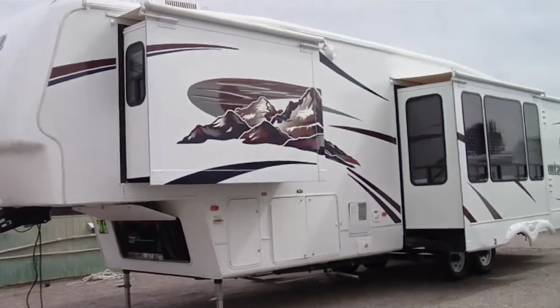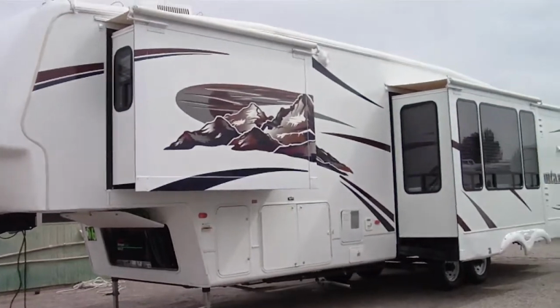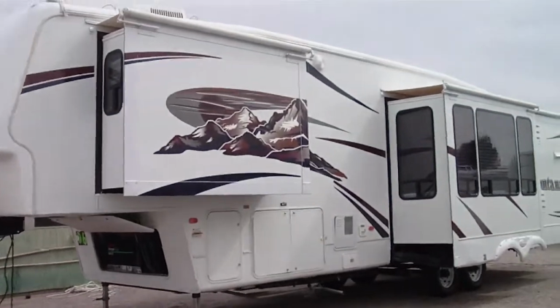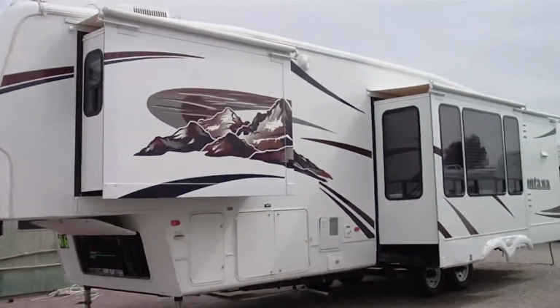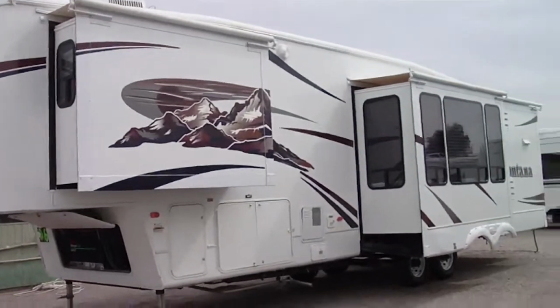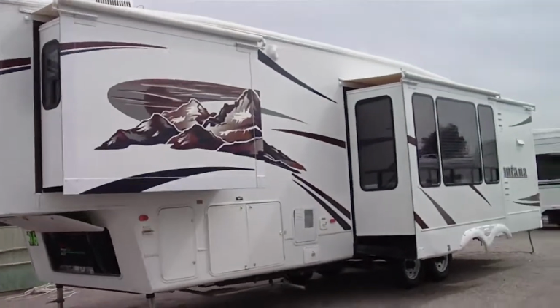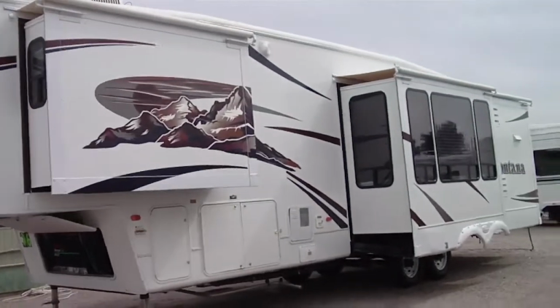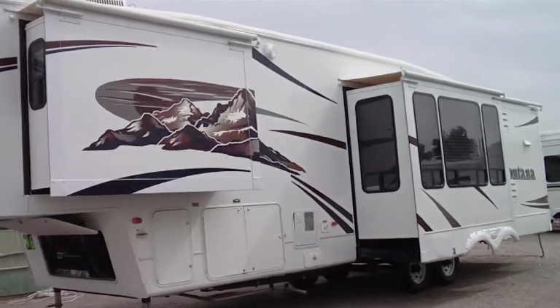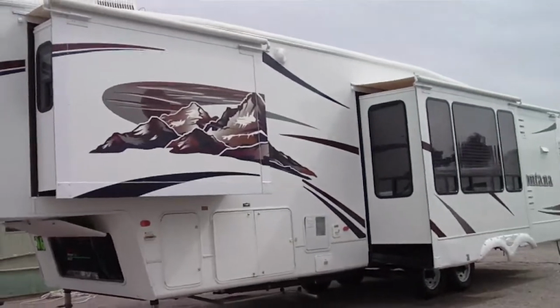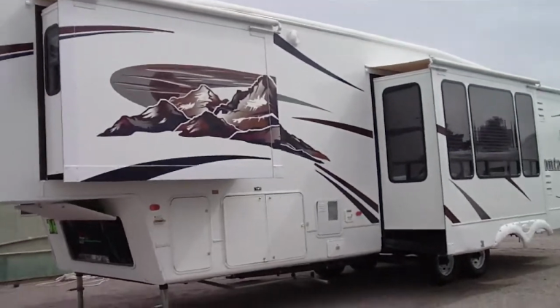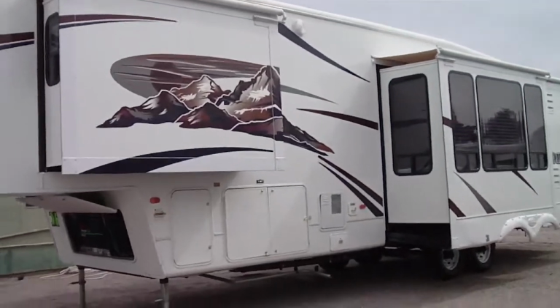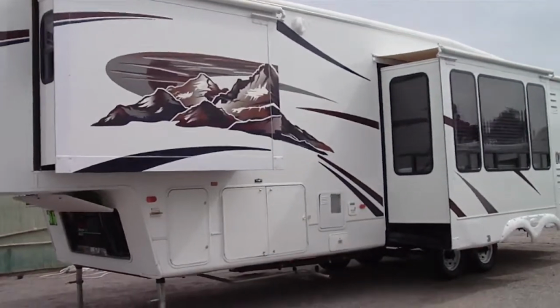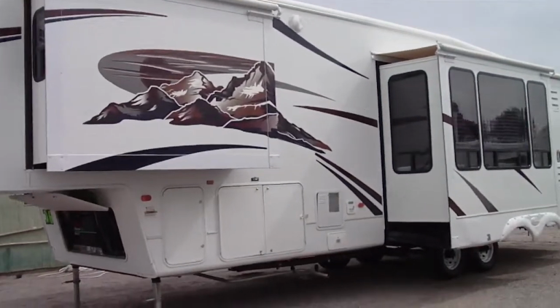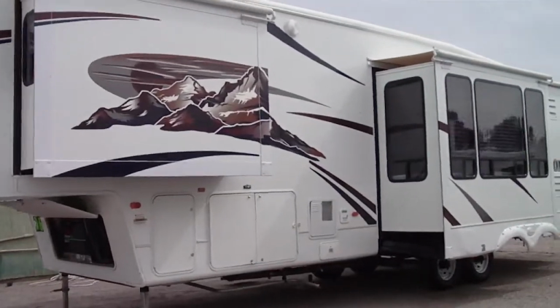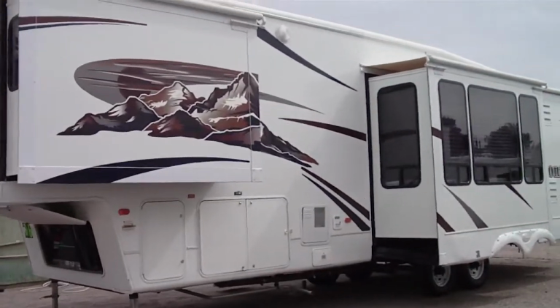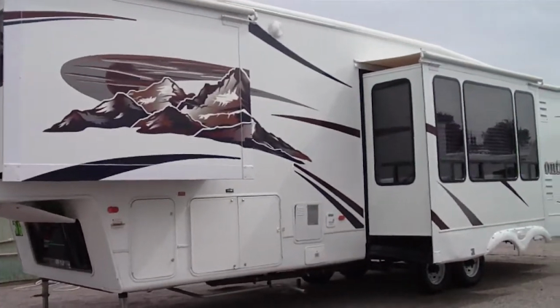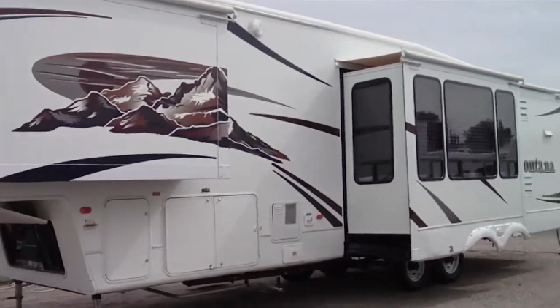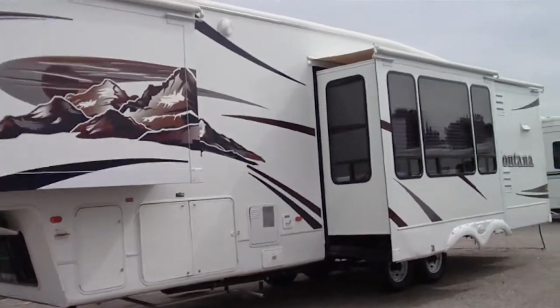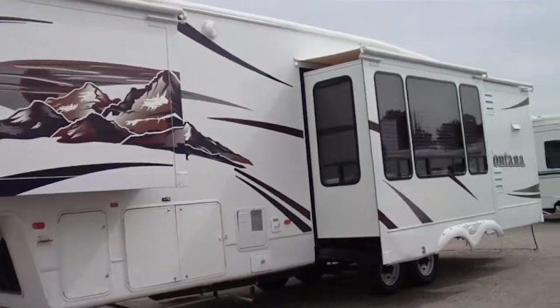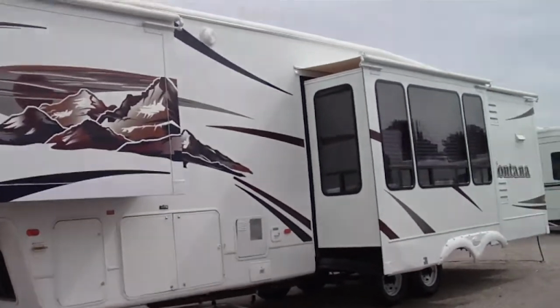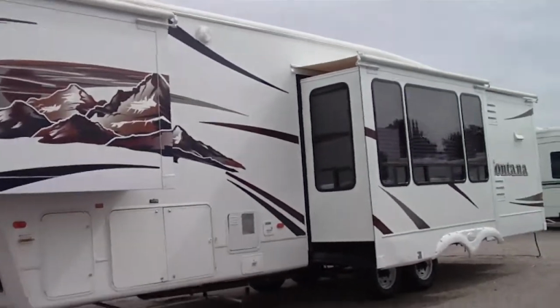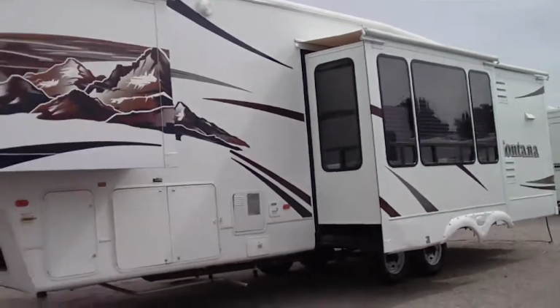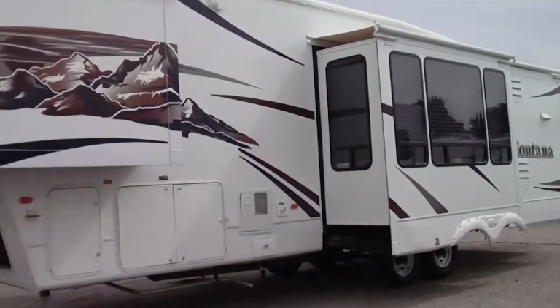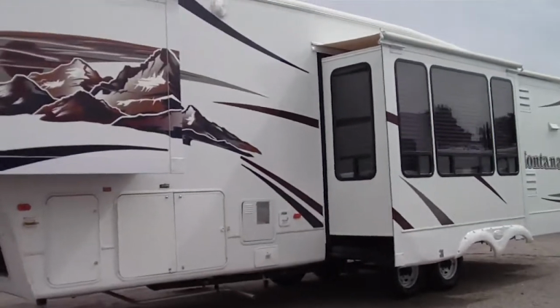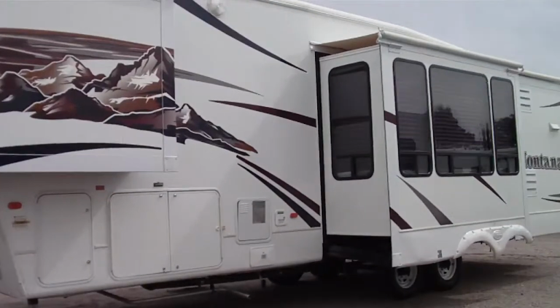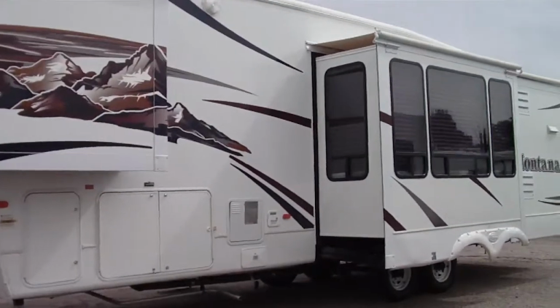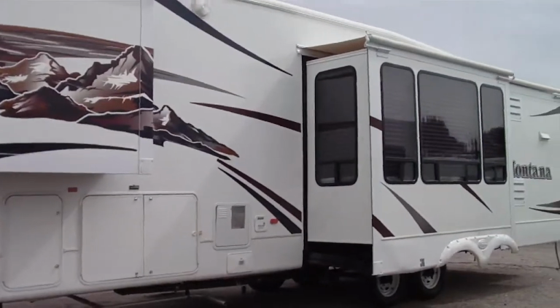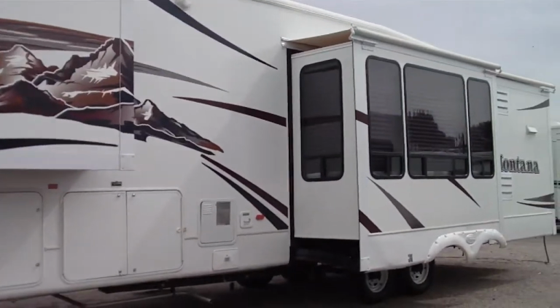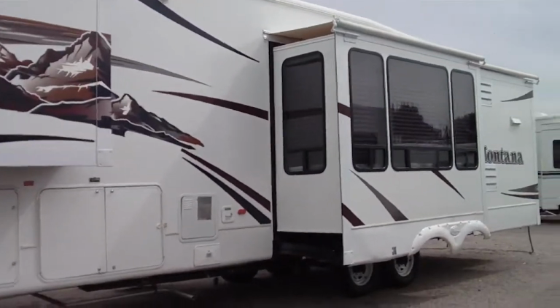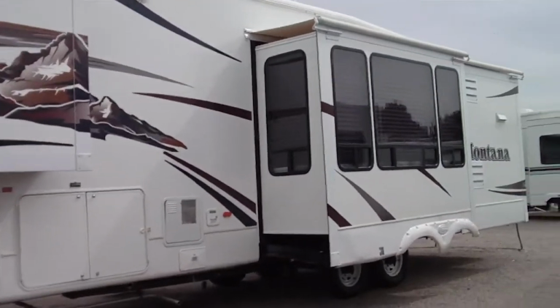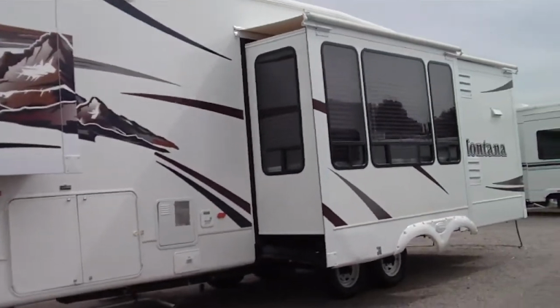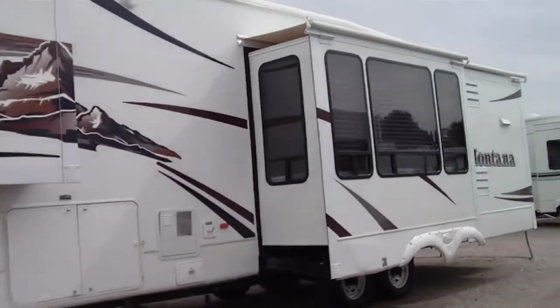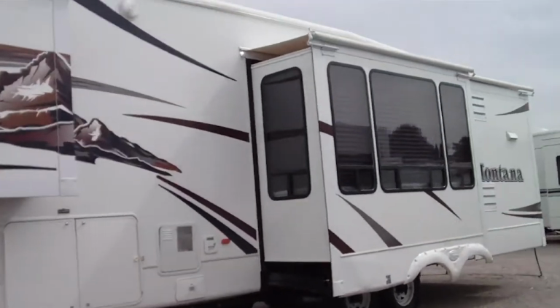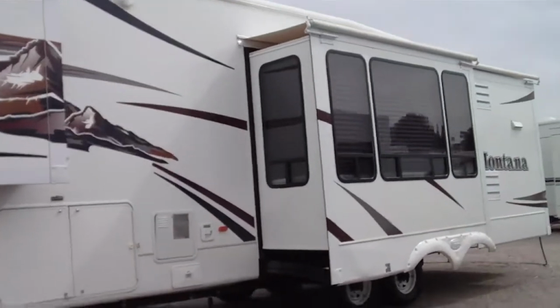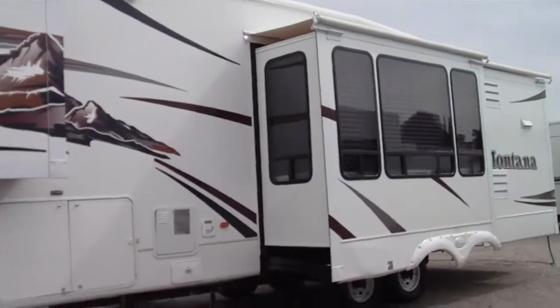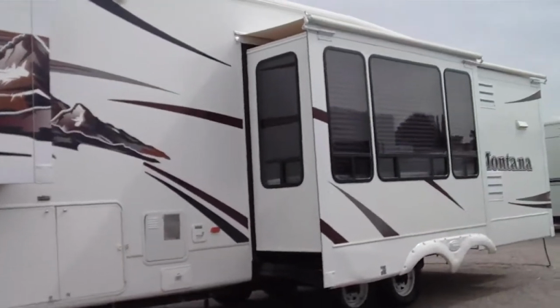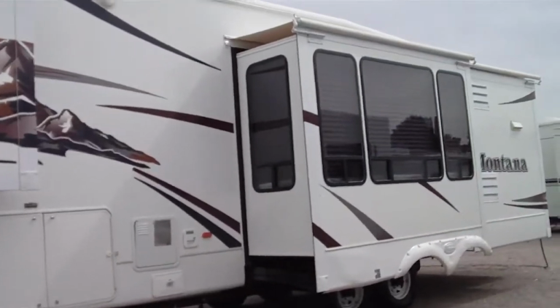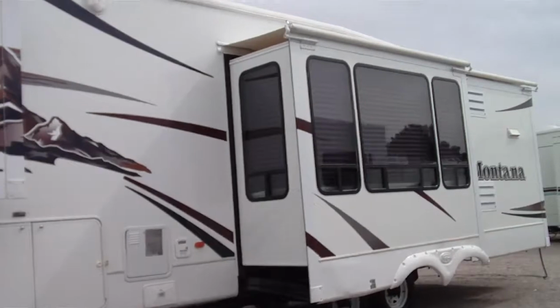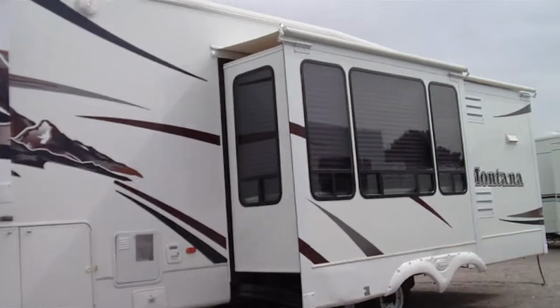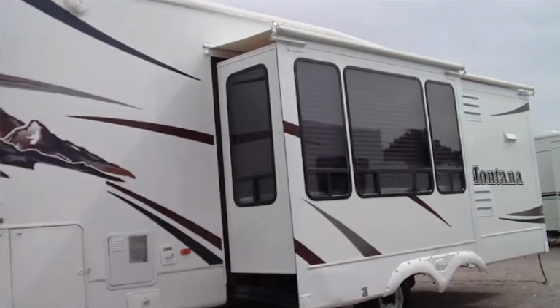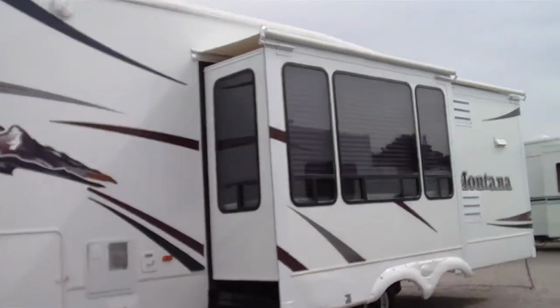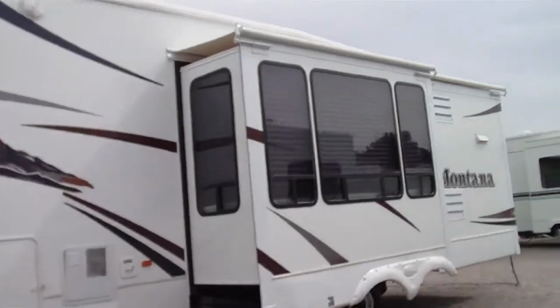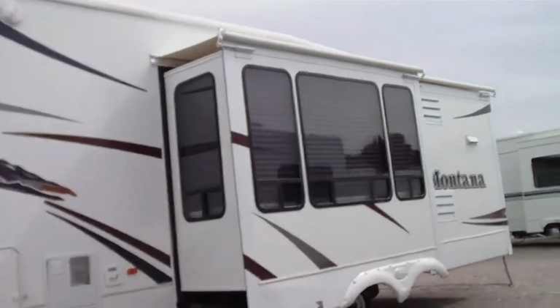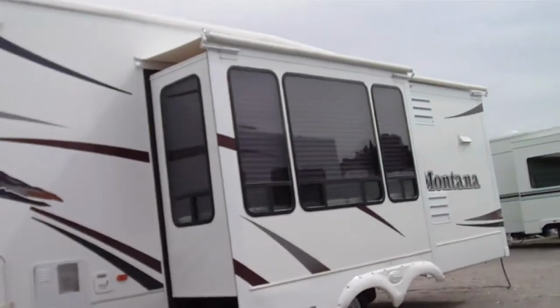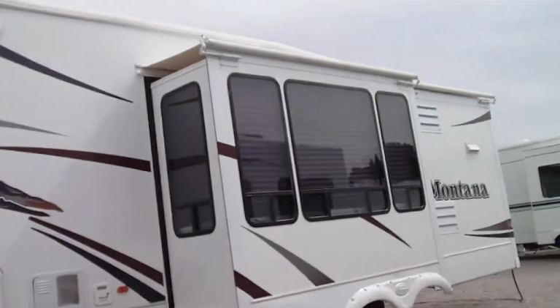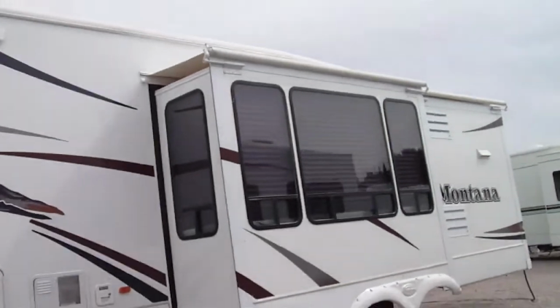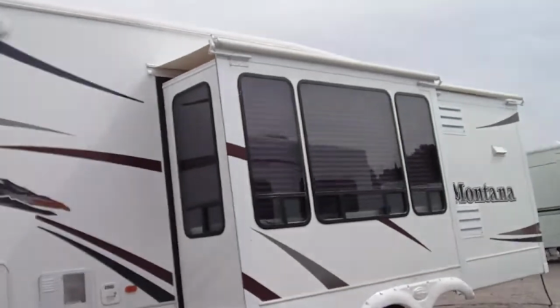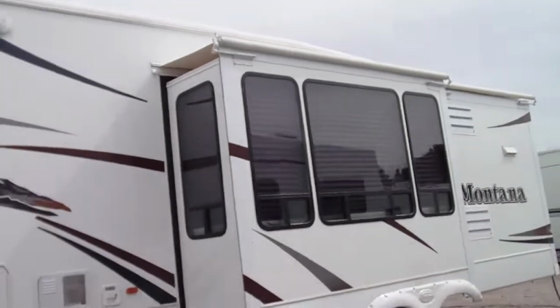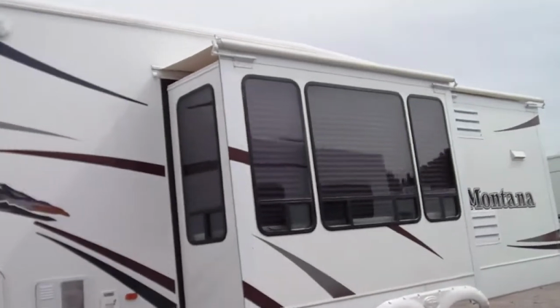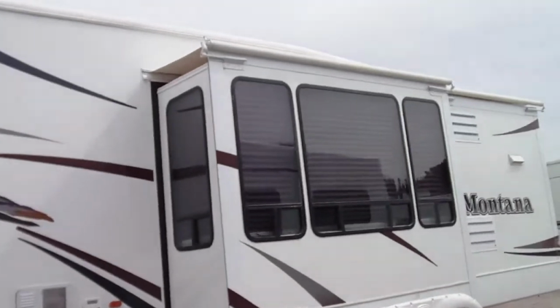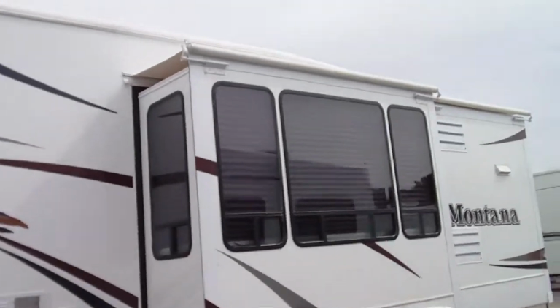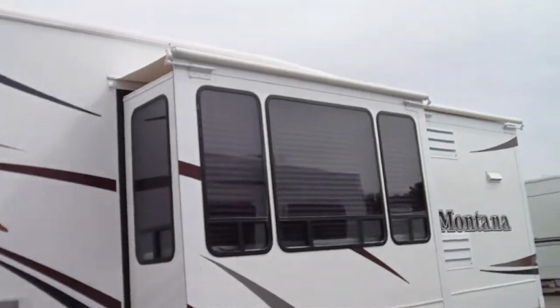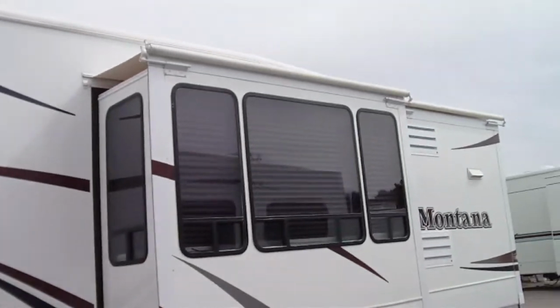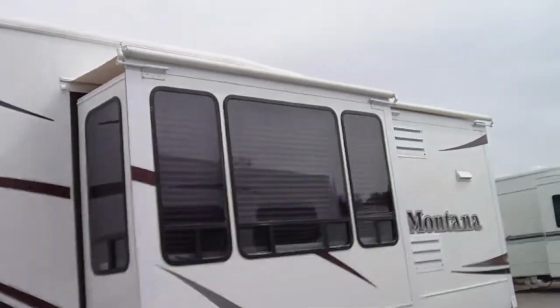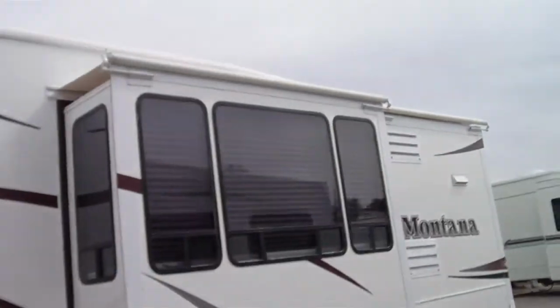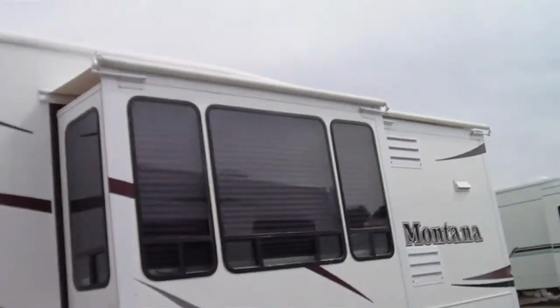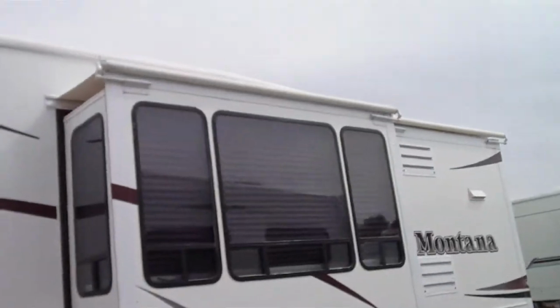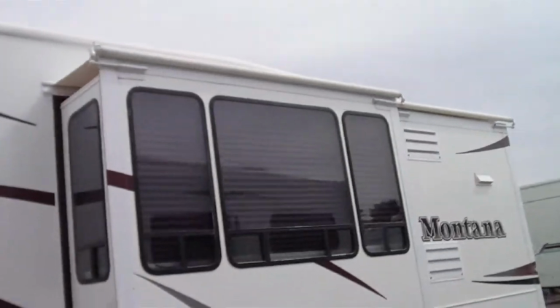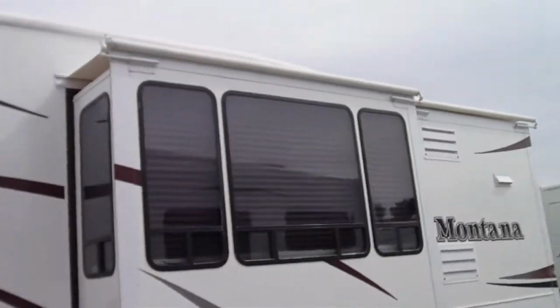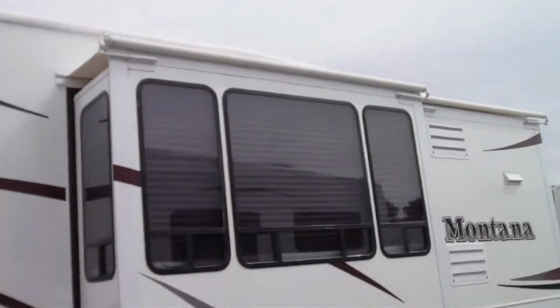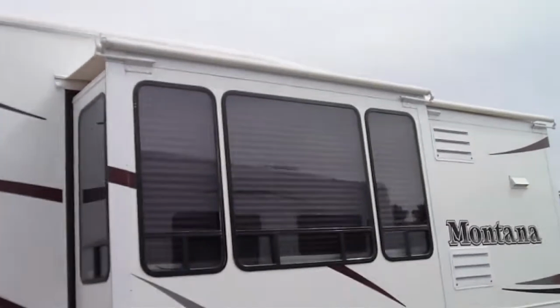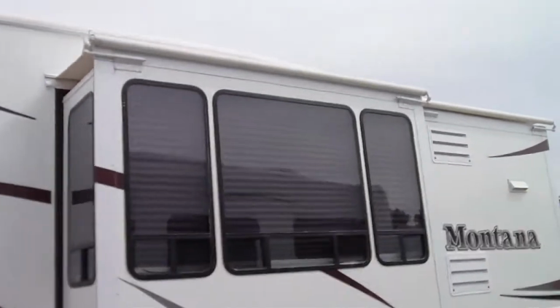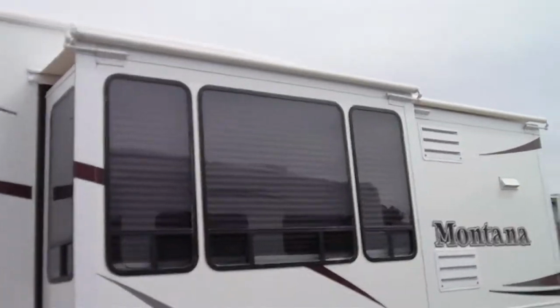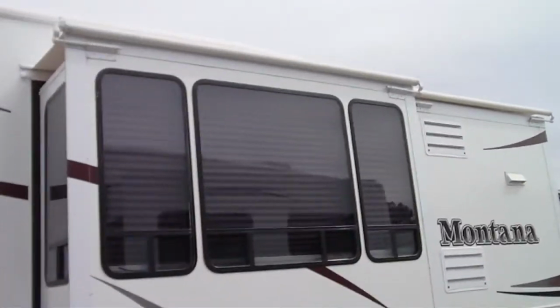This is a one owner vehicle. It's smoke free. It's in superb condition.